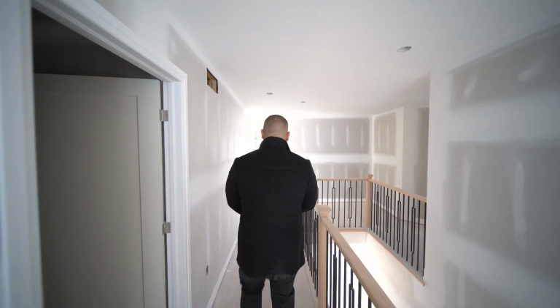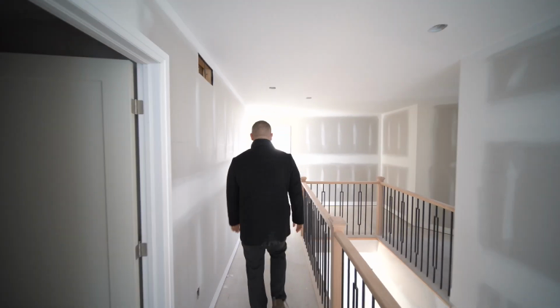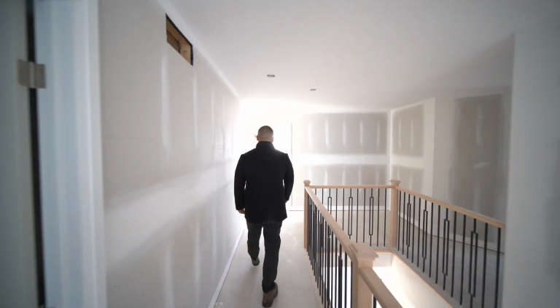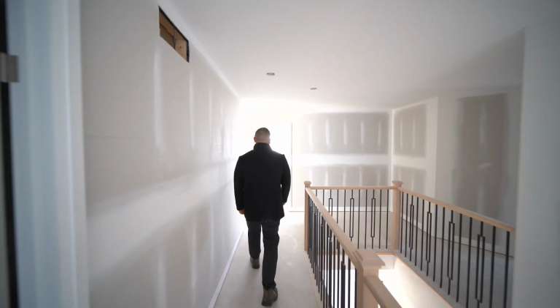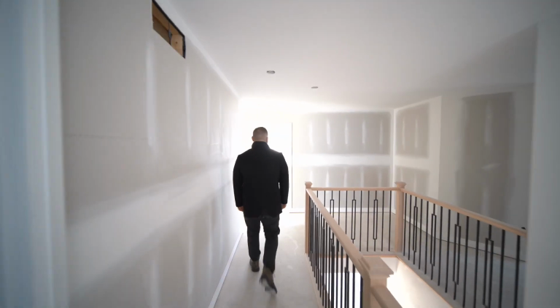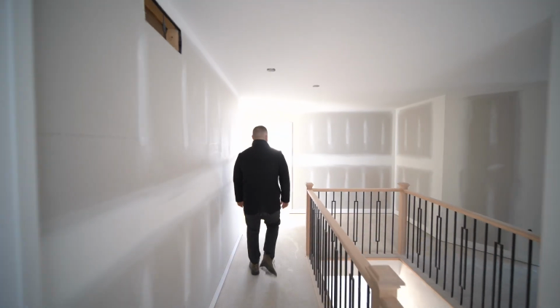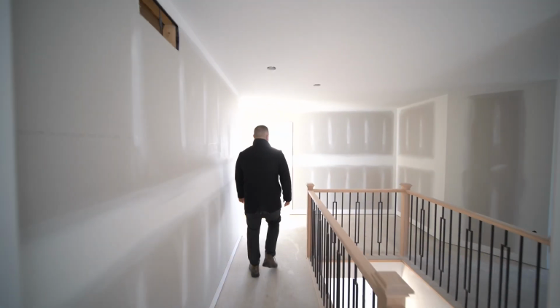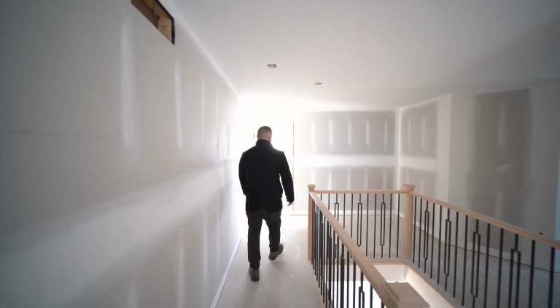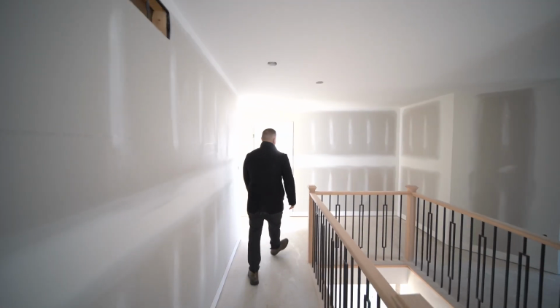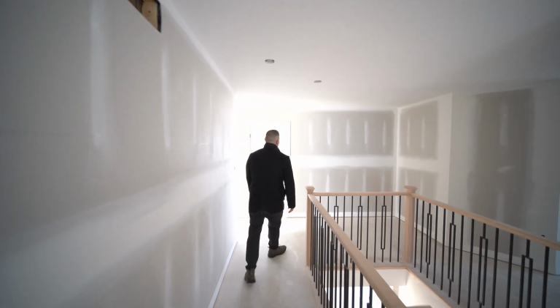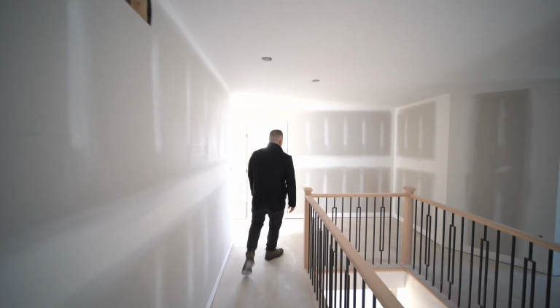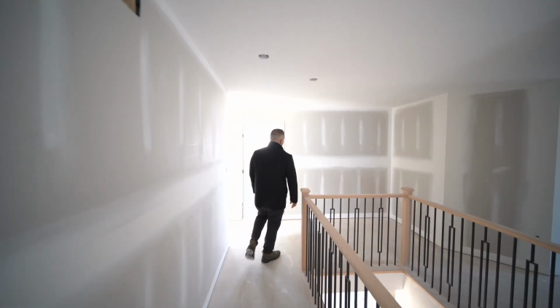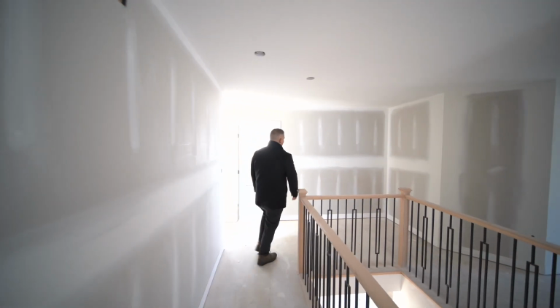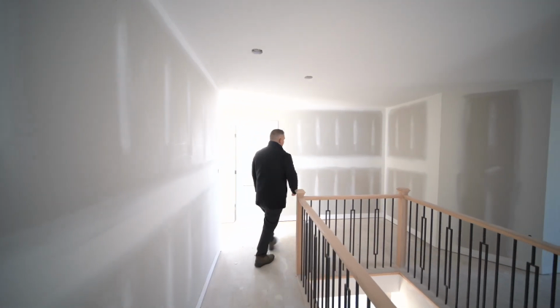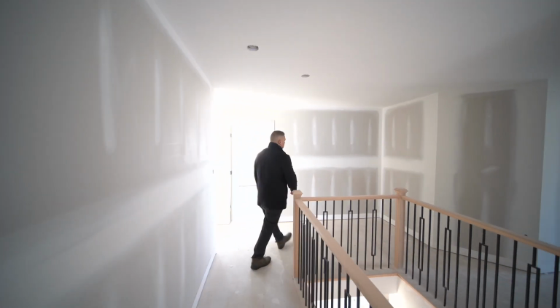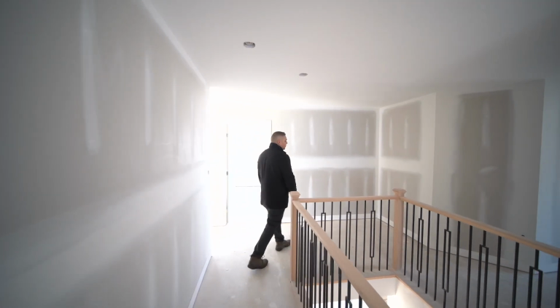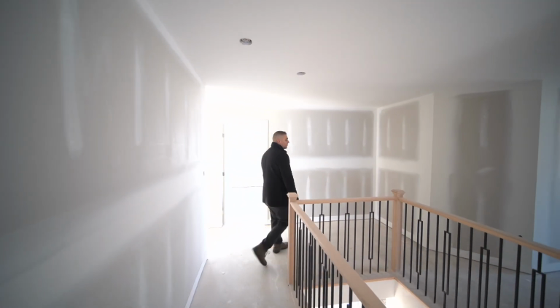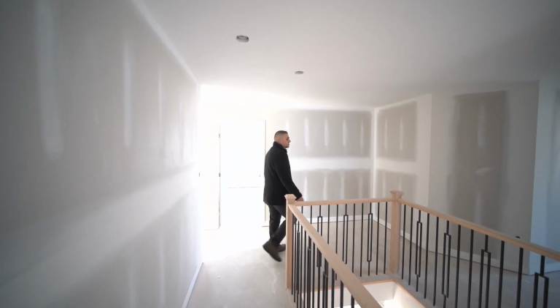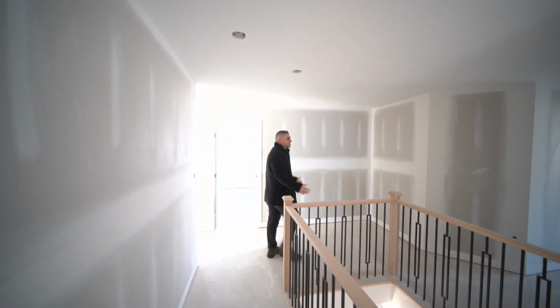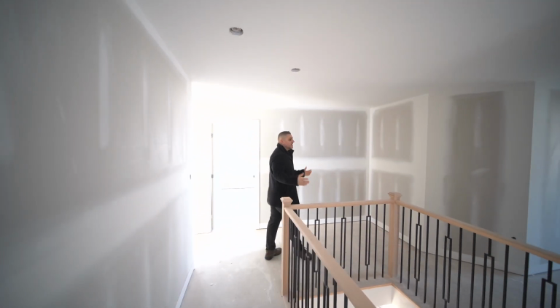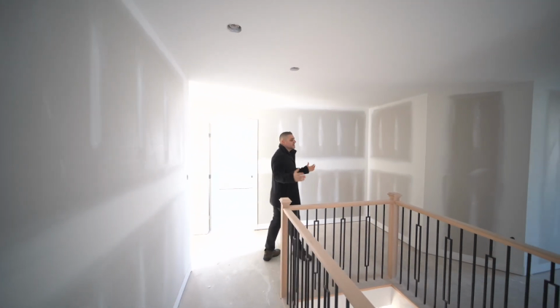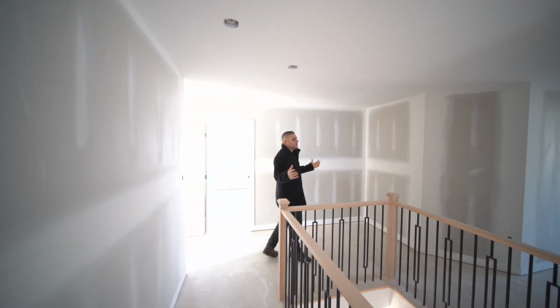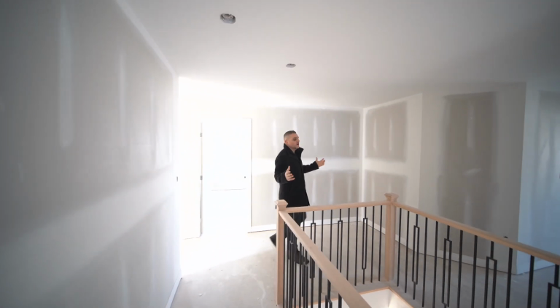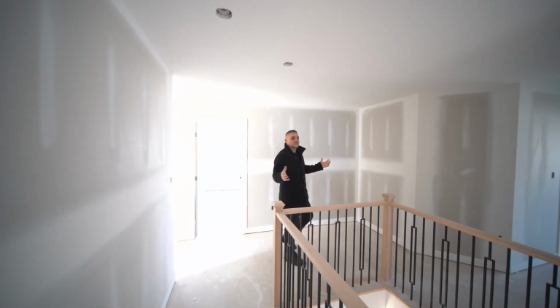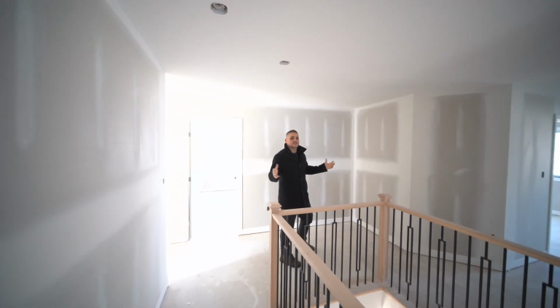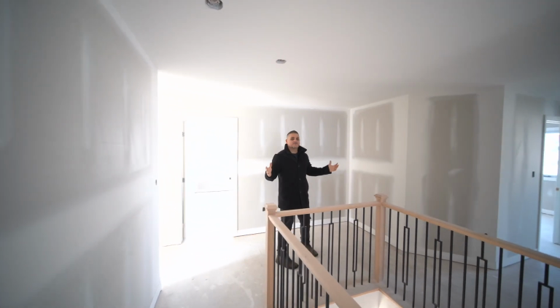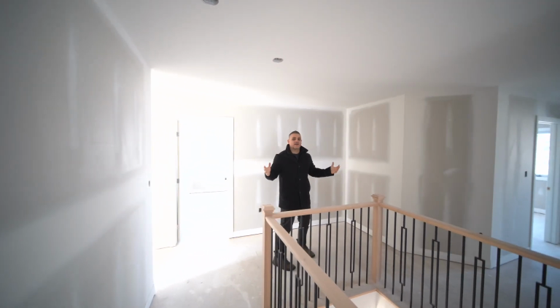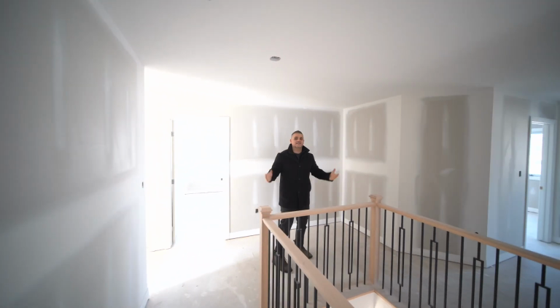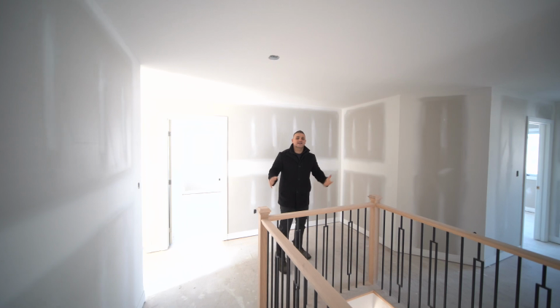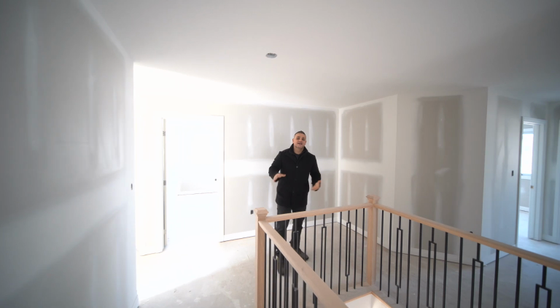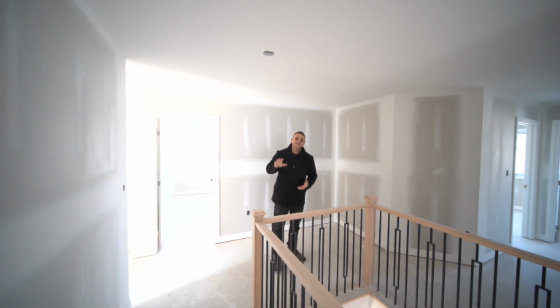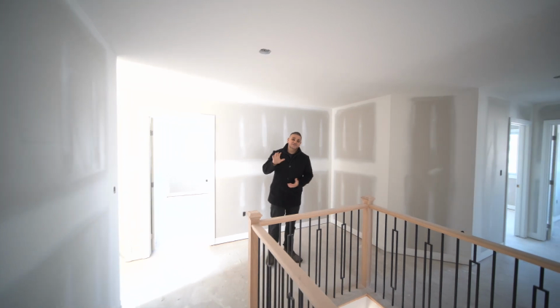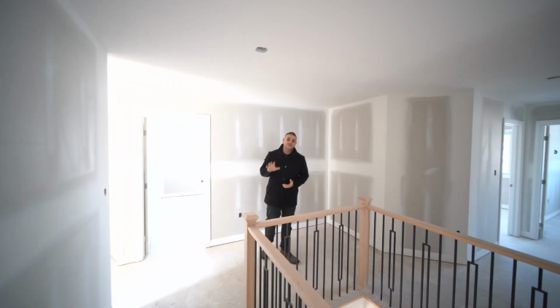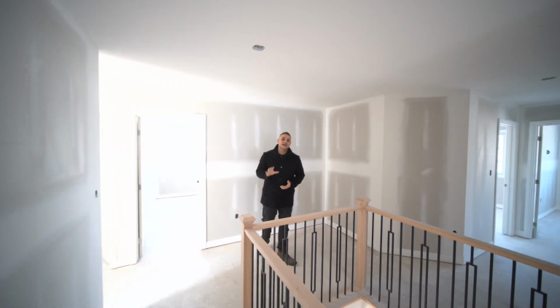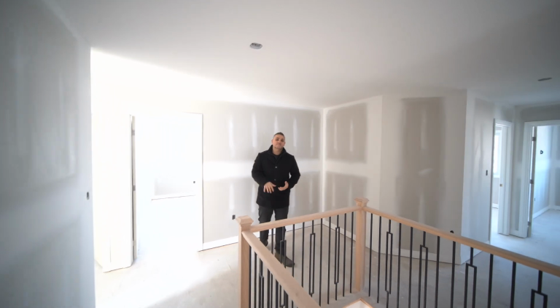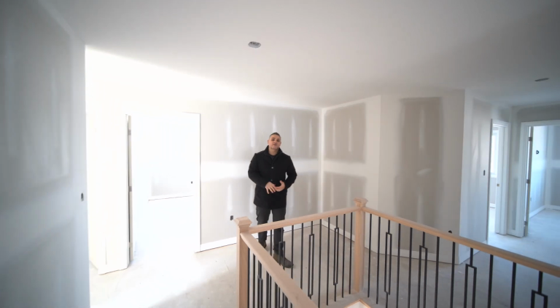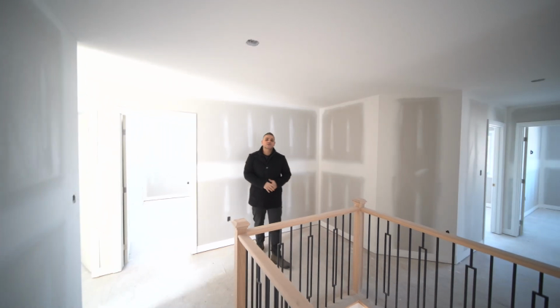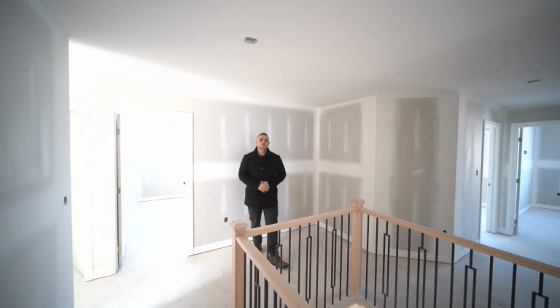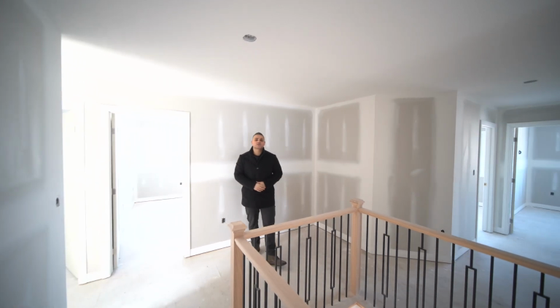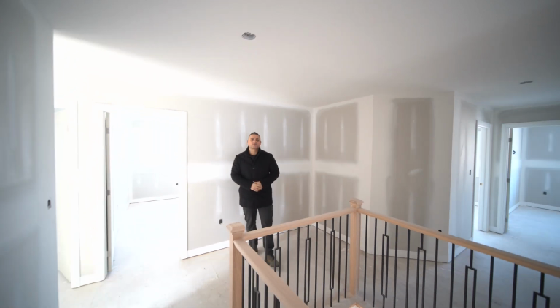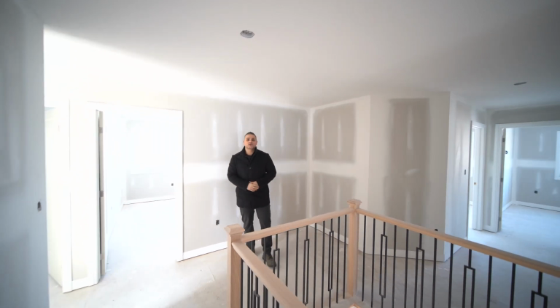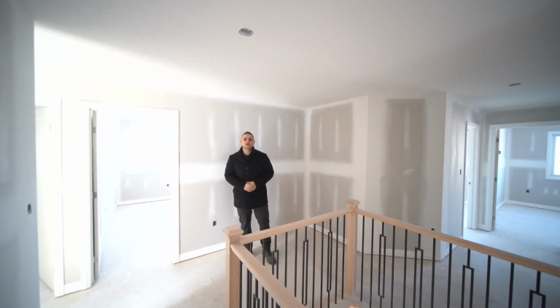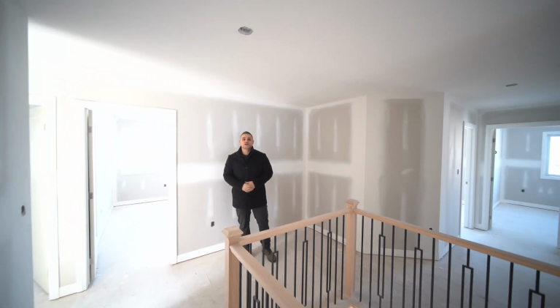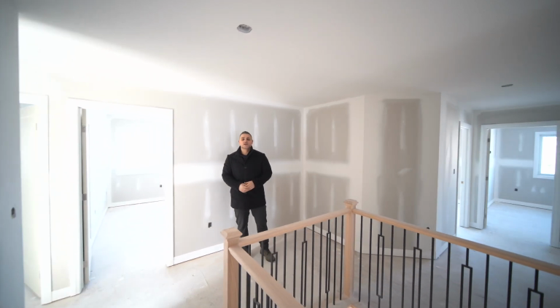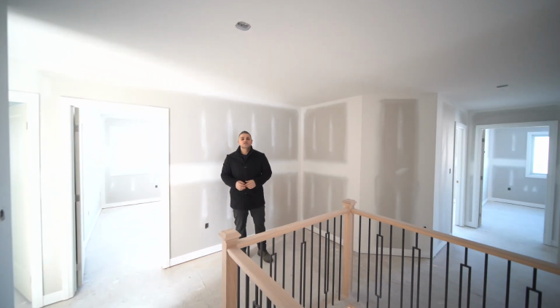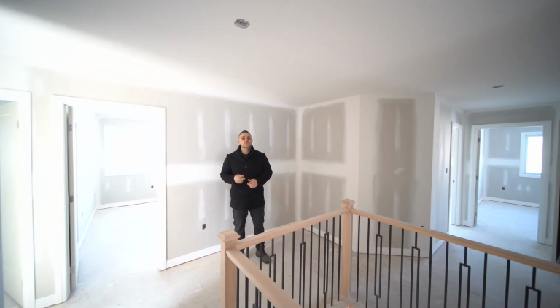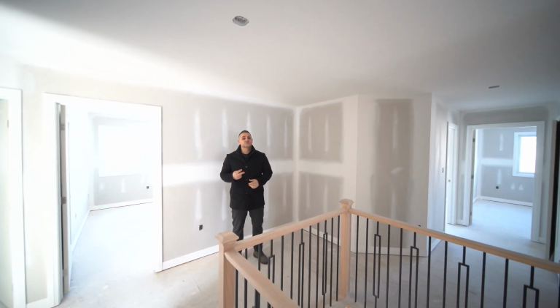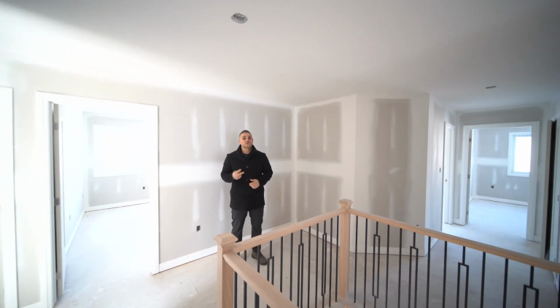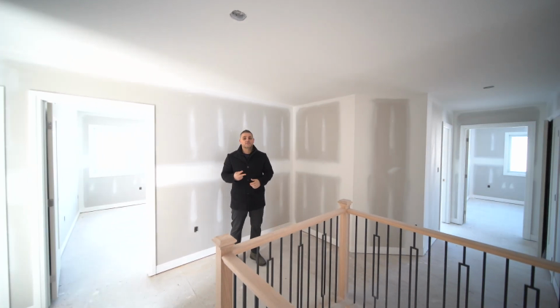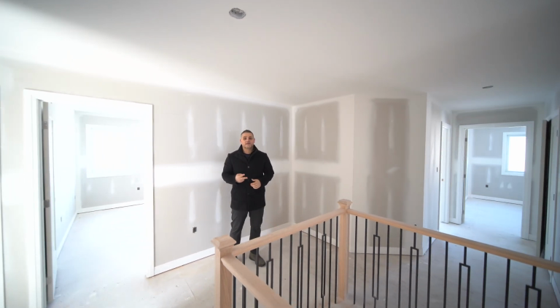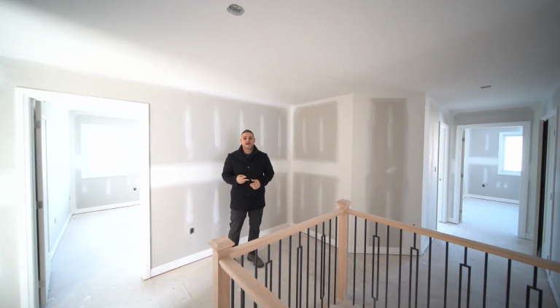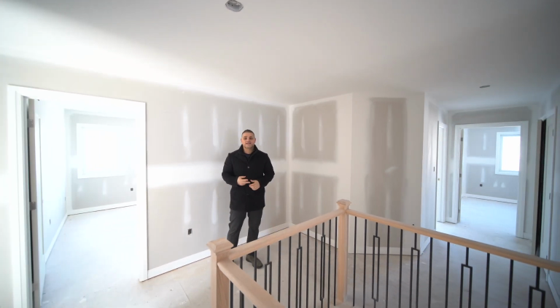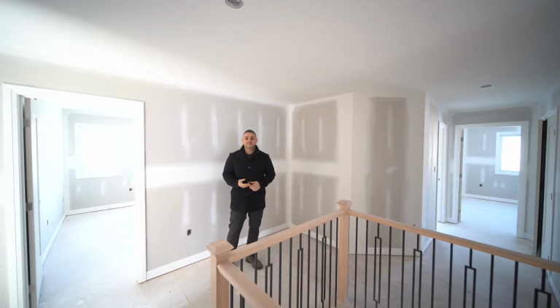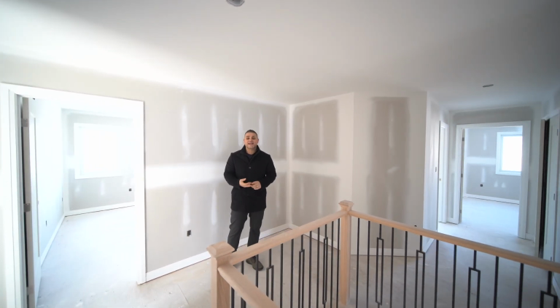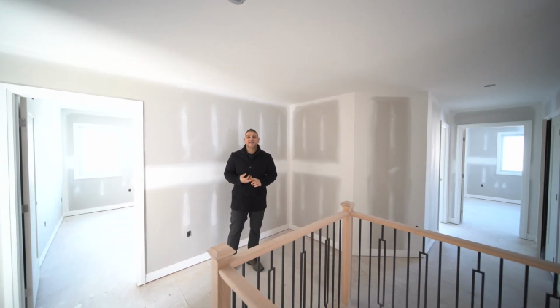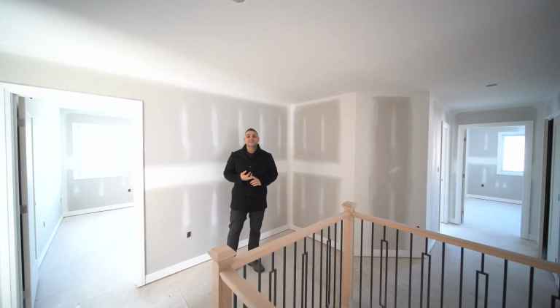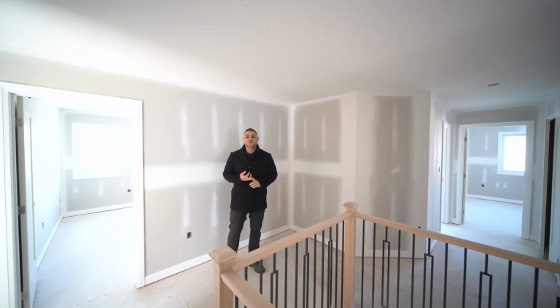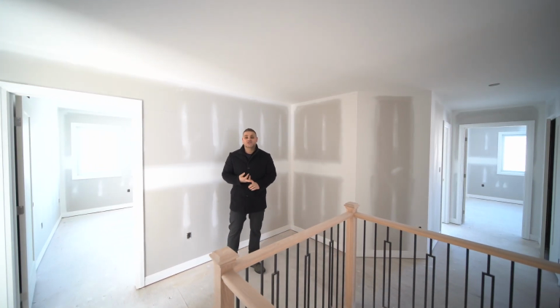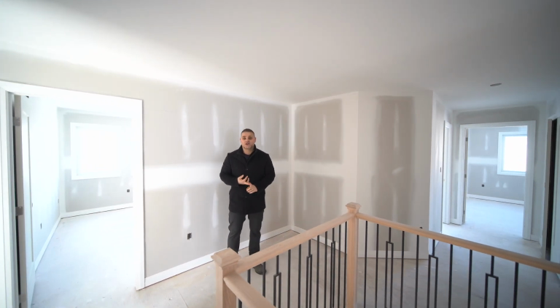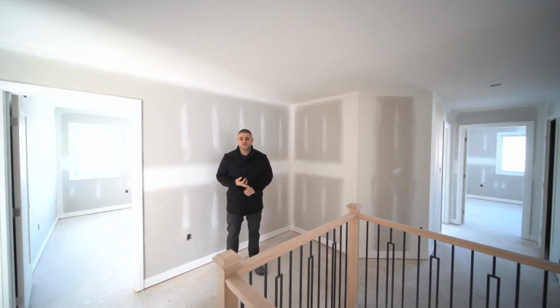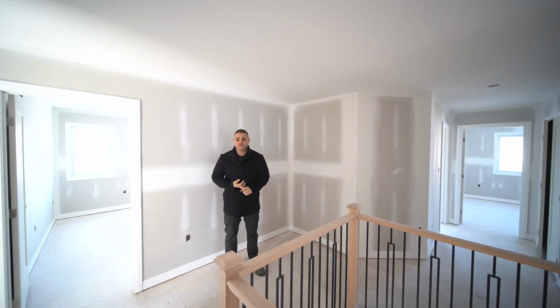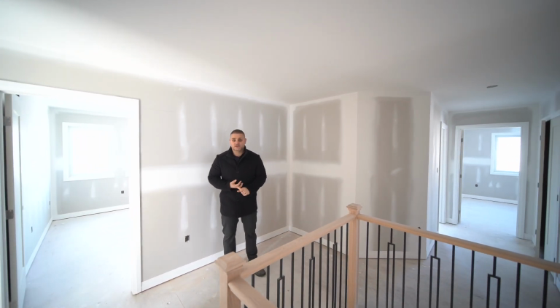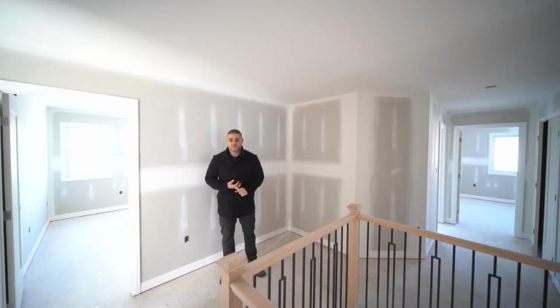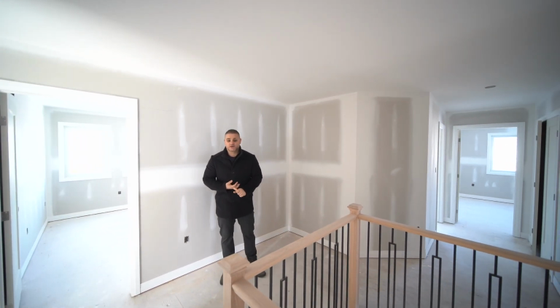We're now up on the second floor — check out all this space. There are five bedrooms up here, two full baths, and the laundry's up here as well.